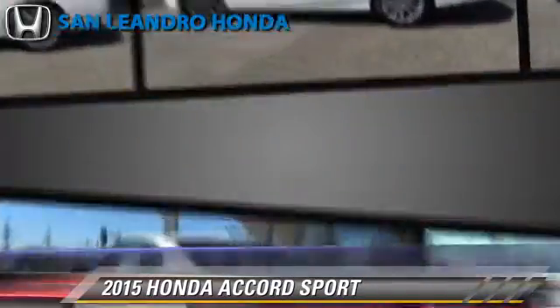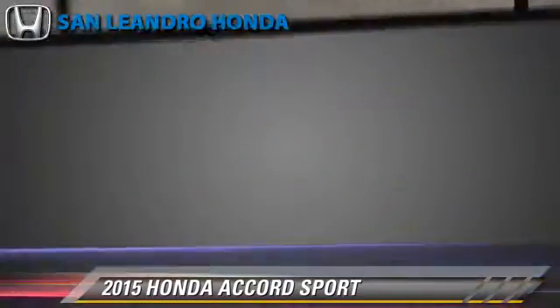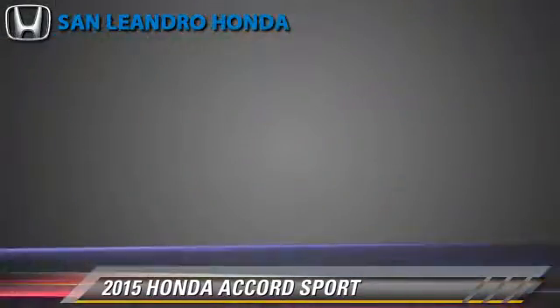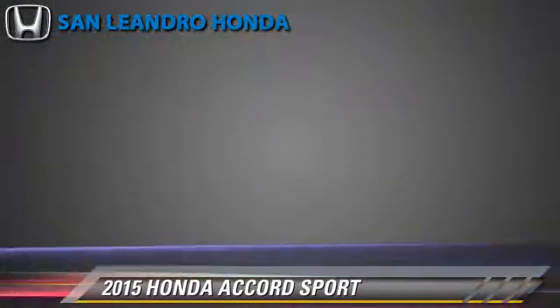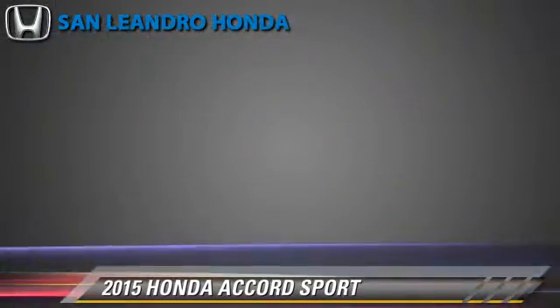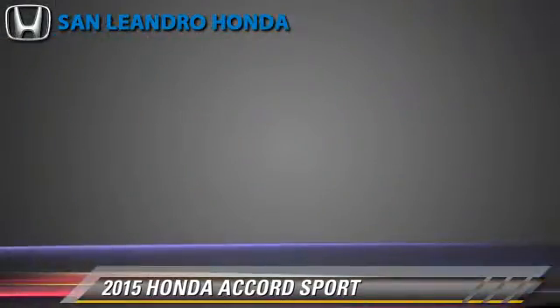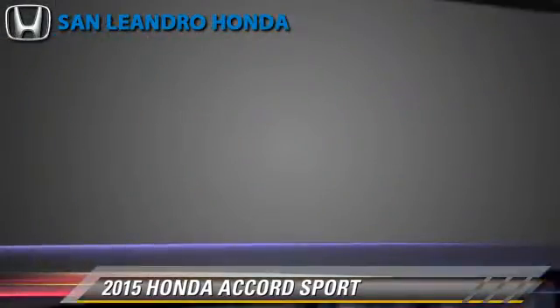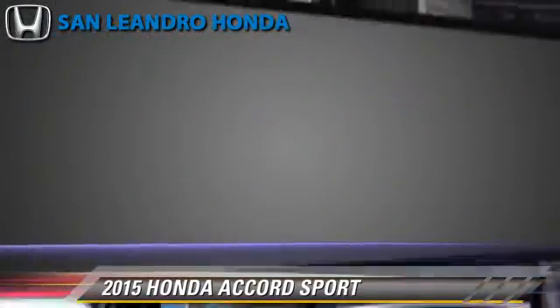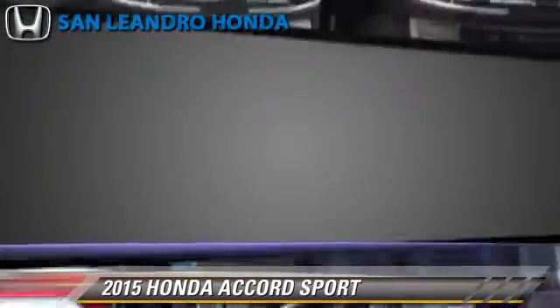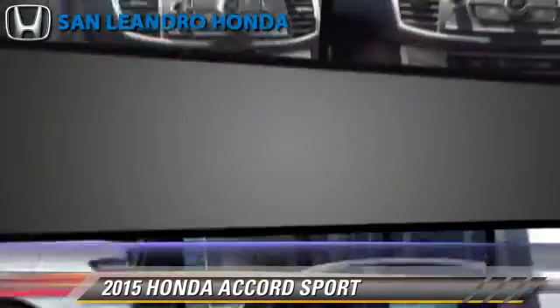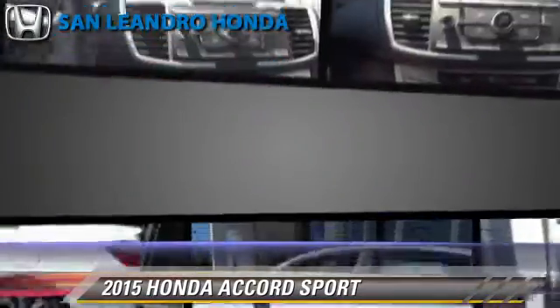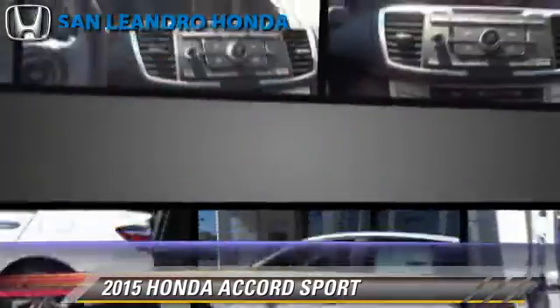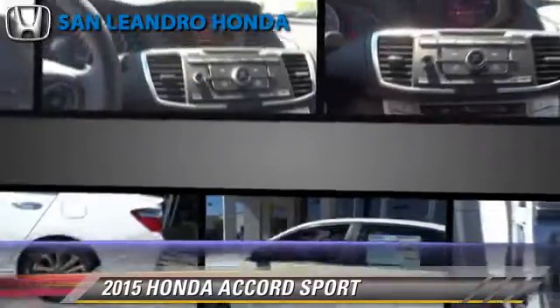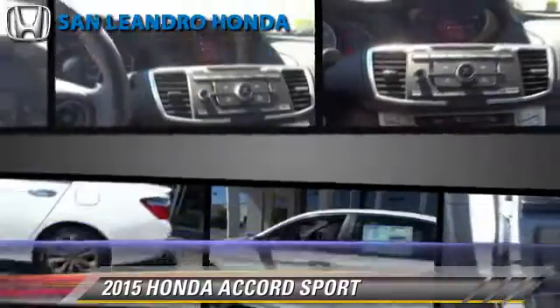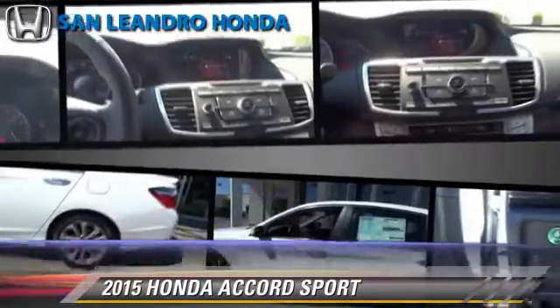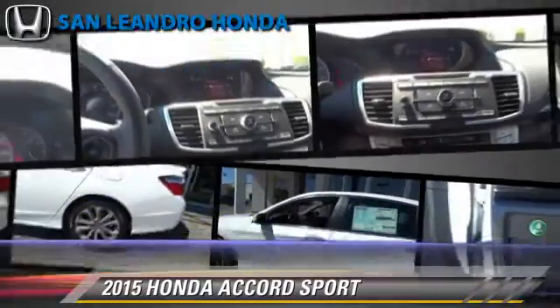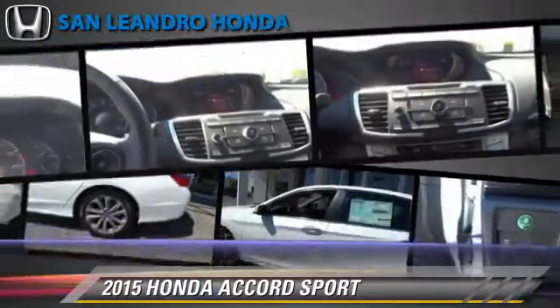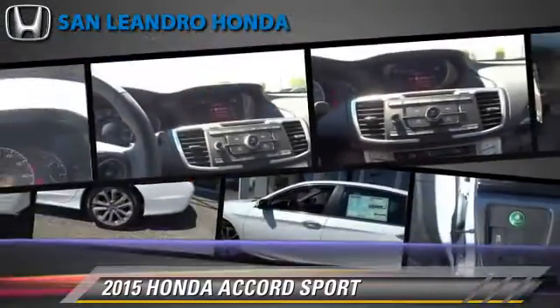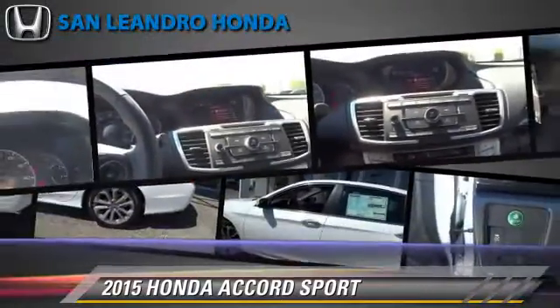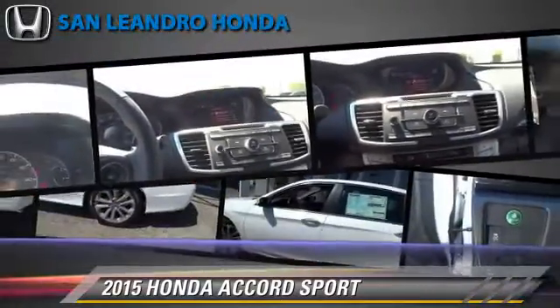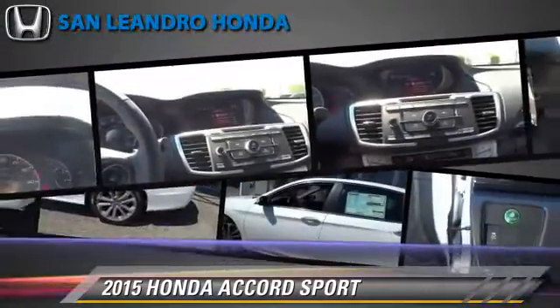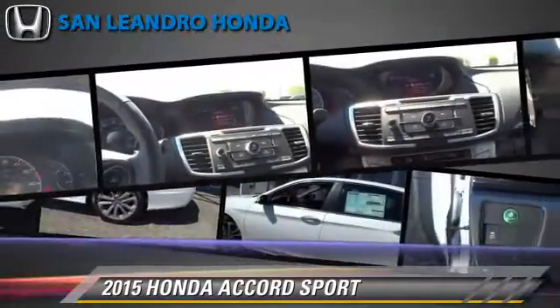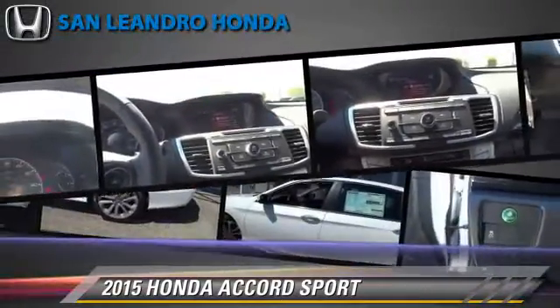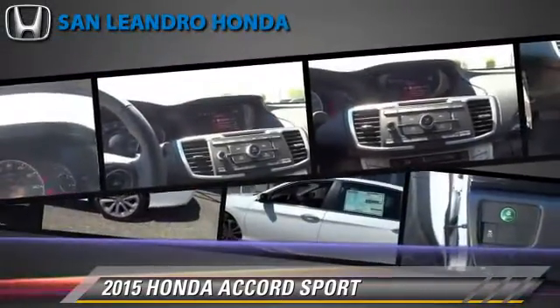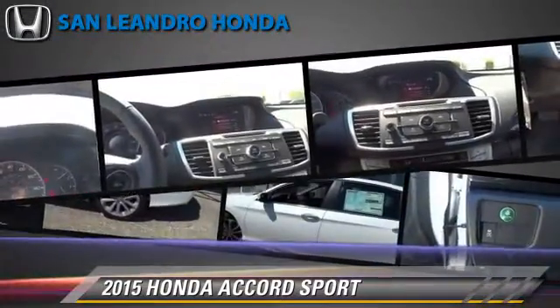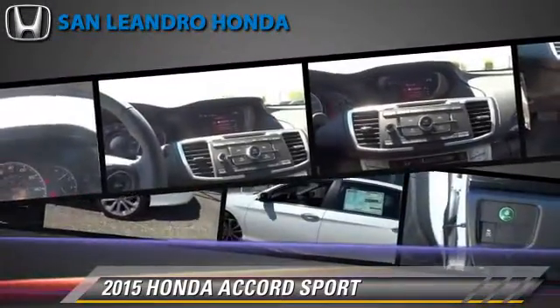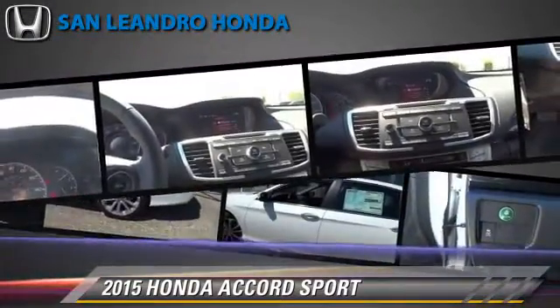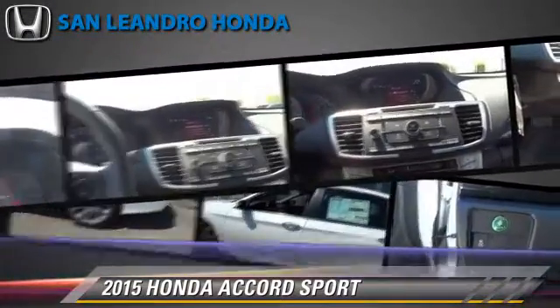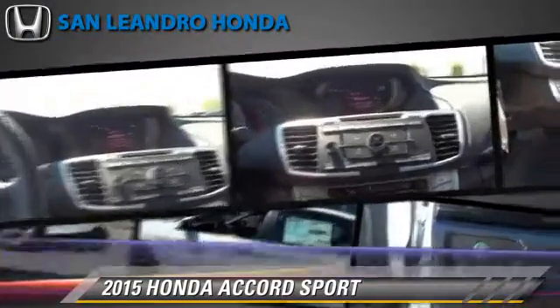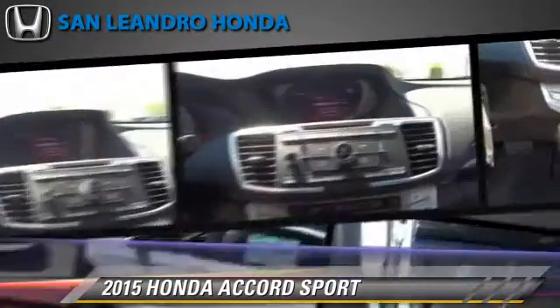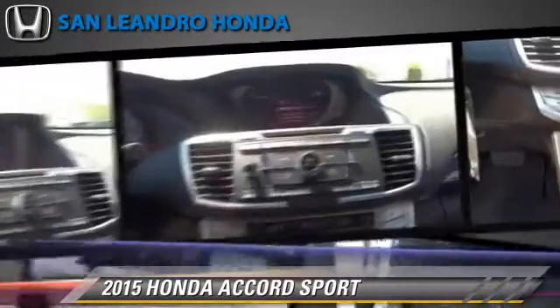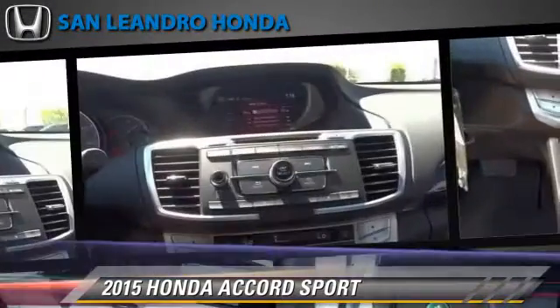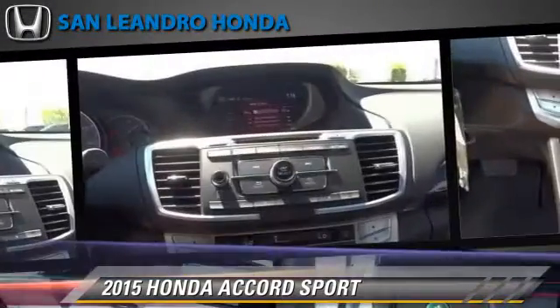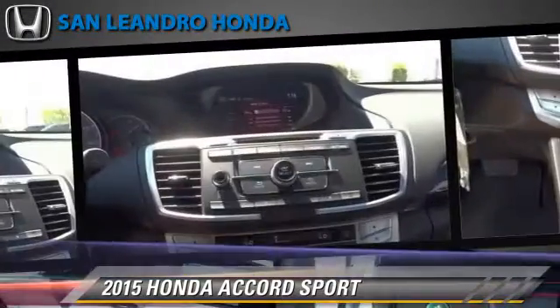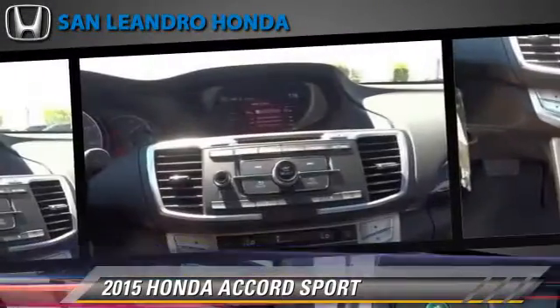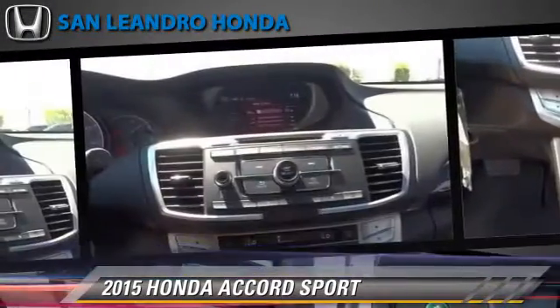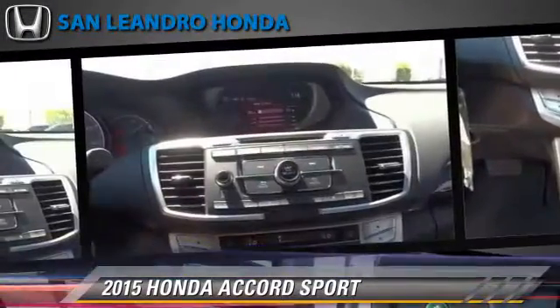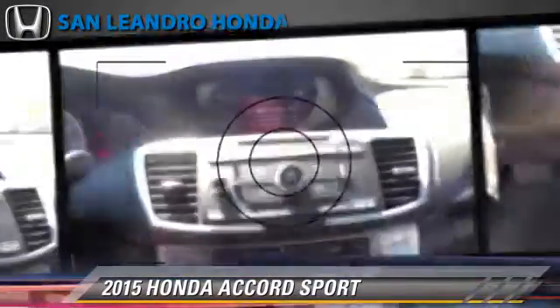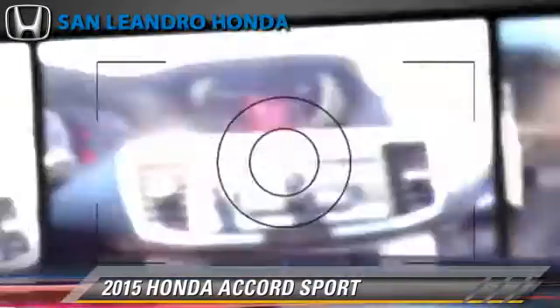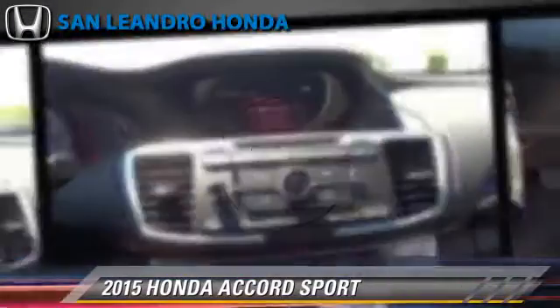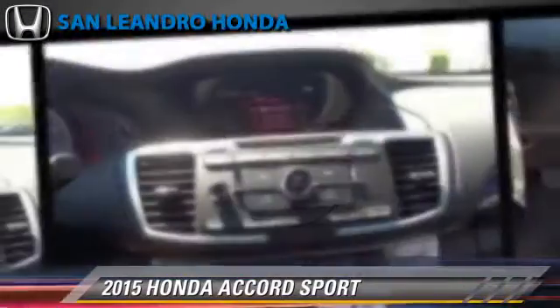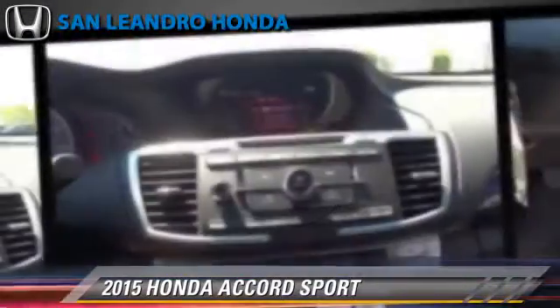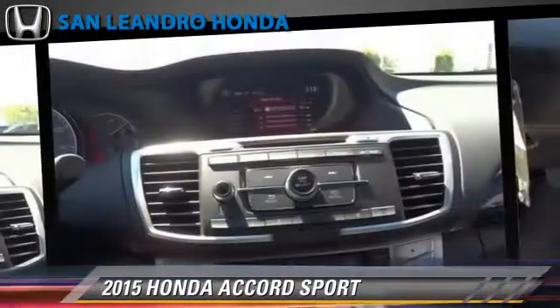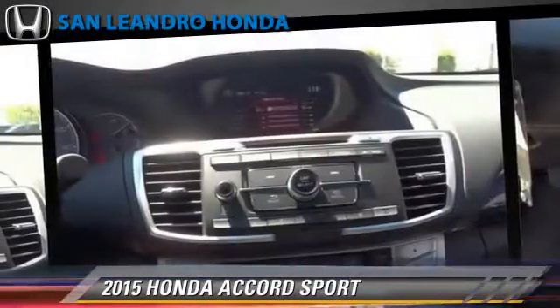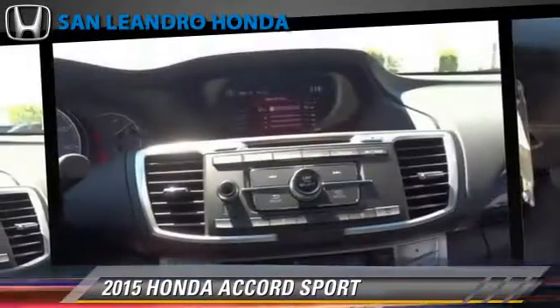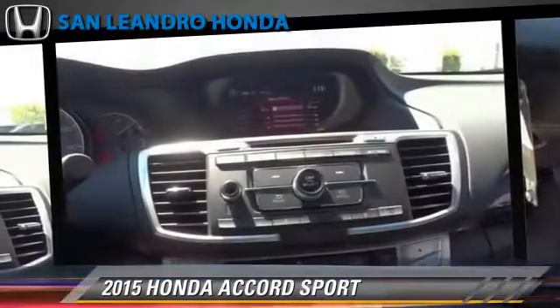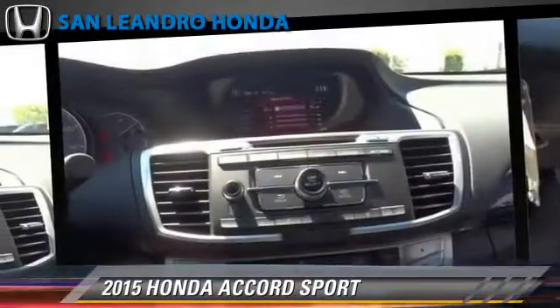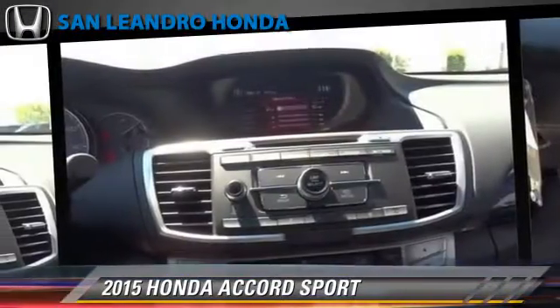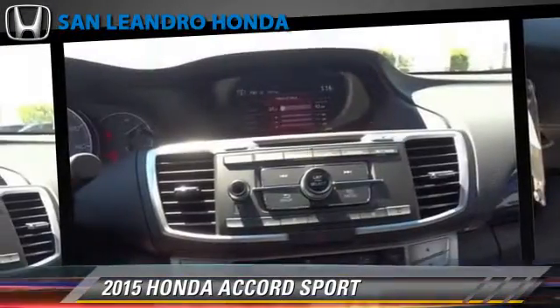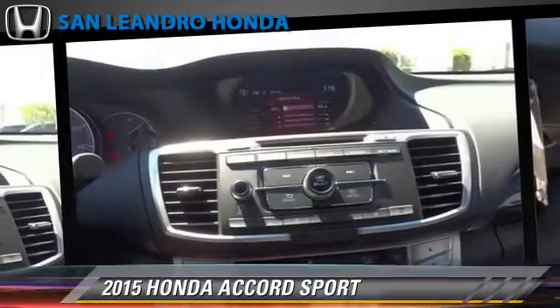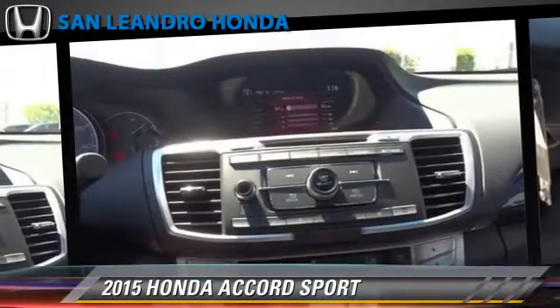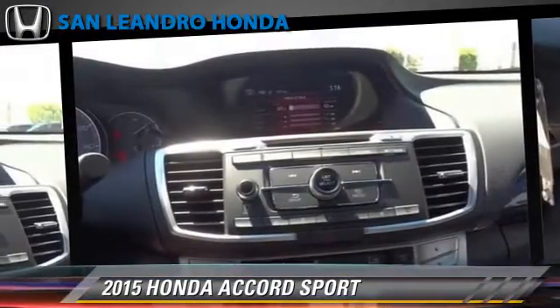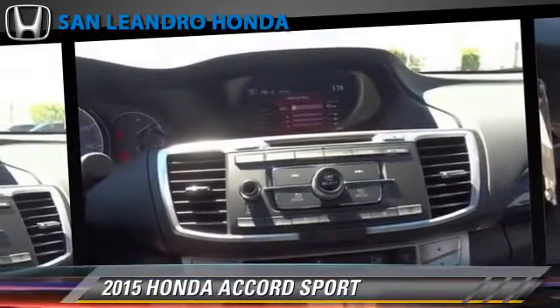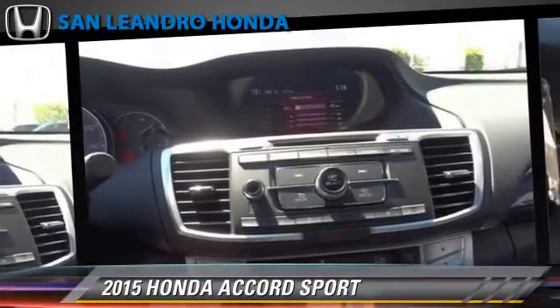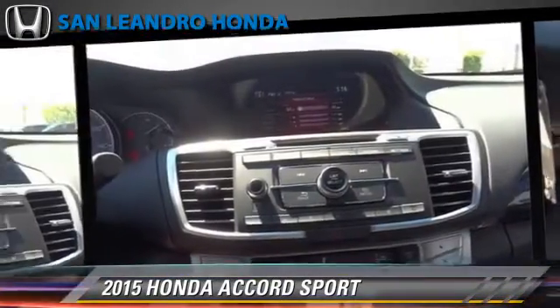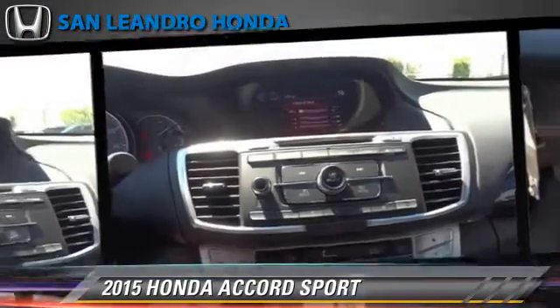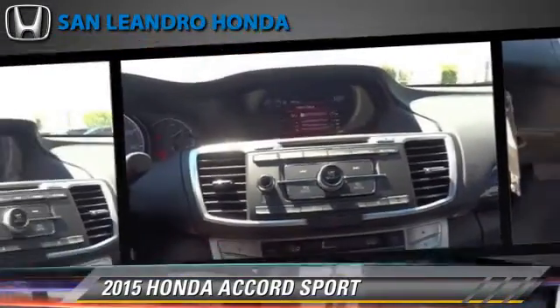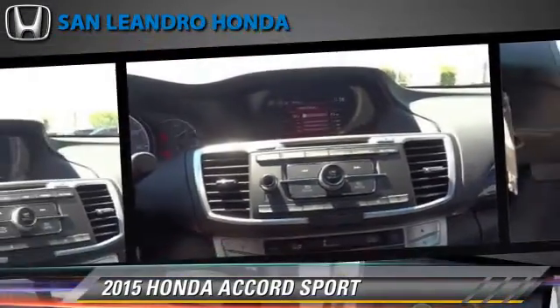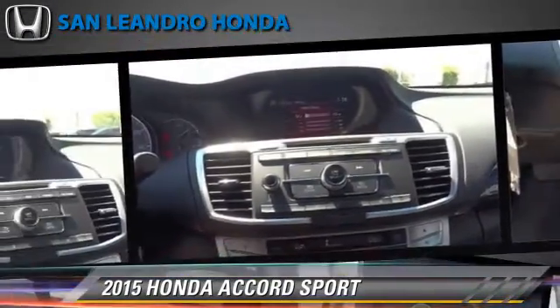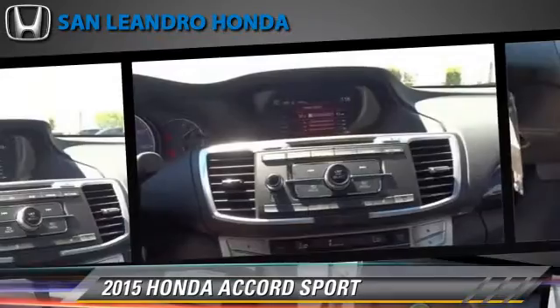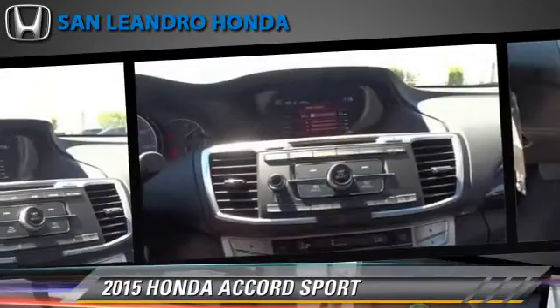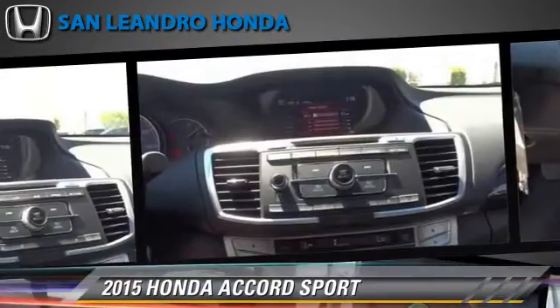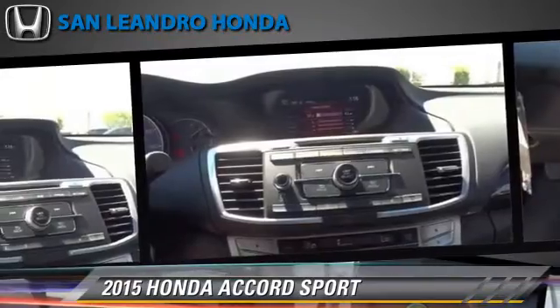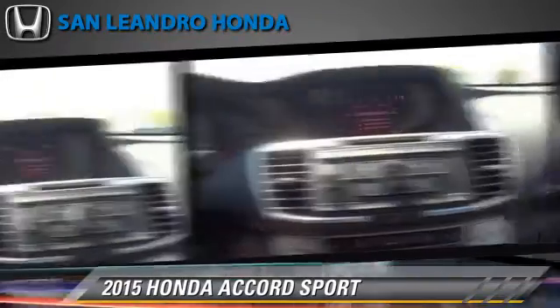Comfort and convenience features include air conditioning, Bluetooth wireless, and backup camera.